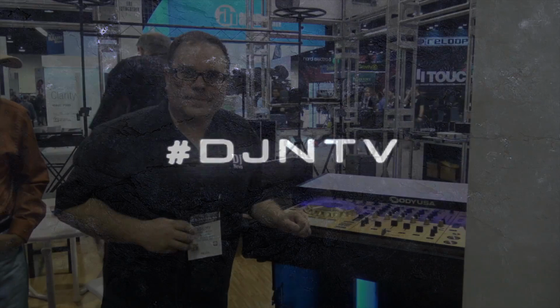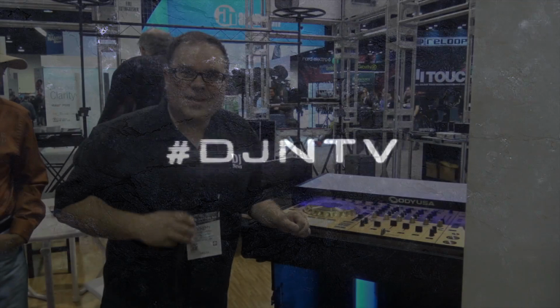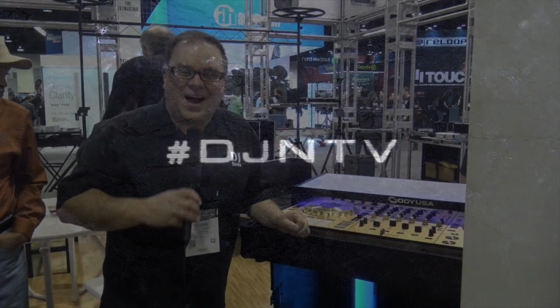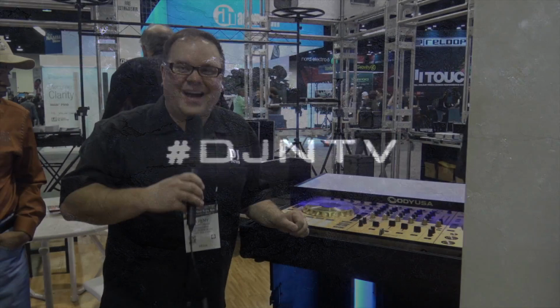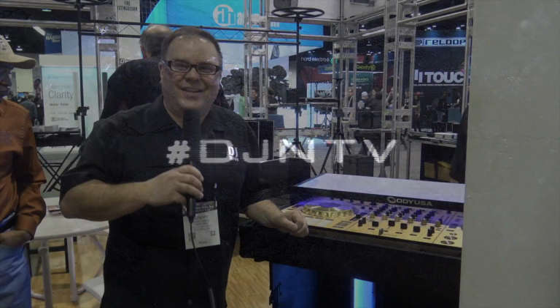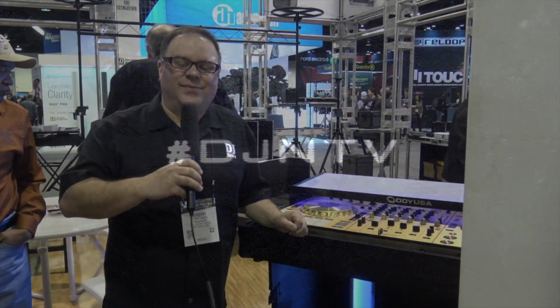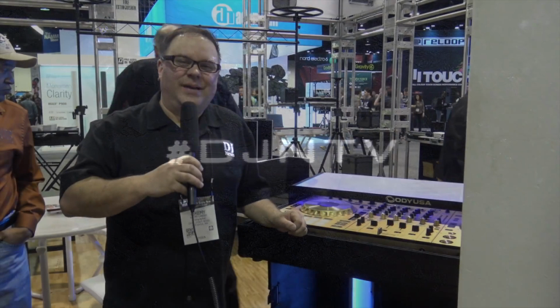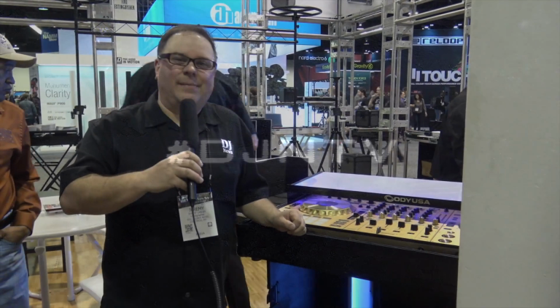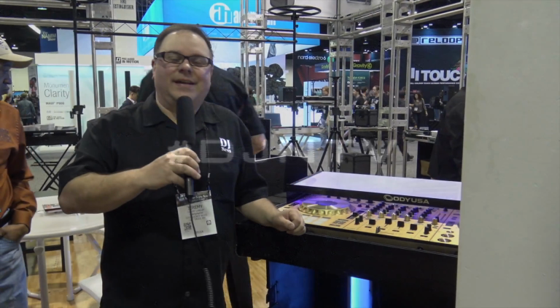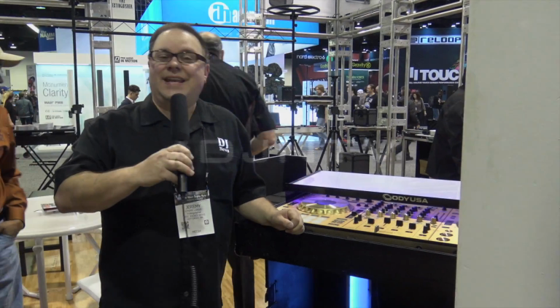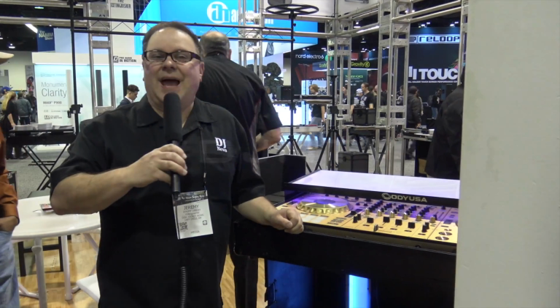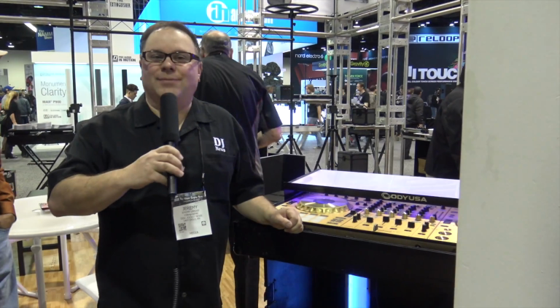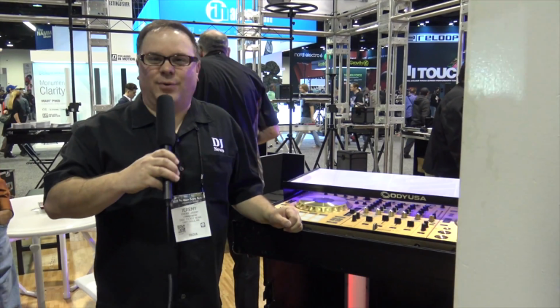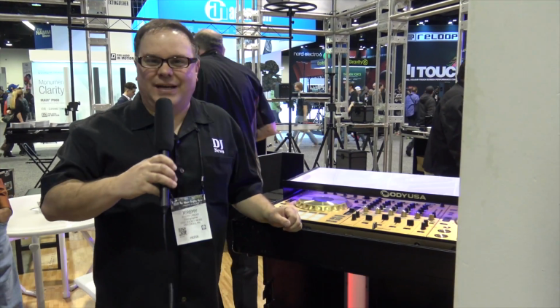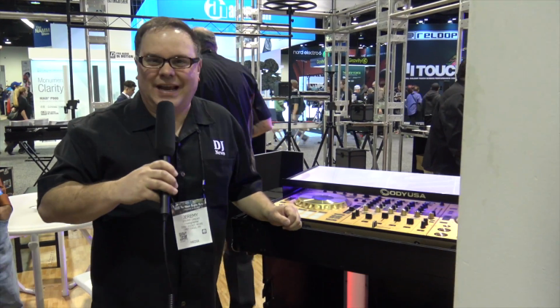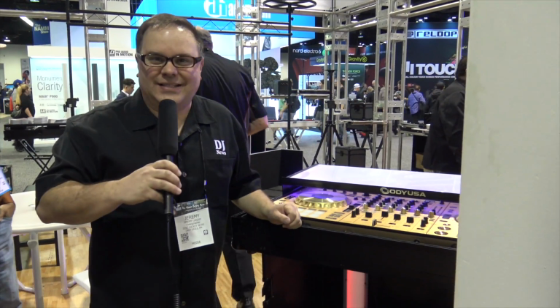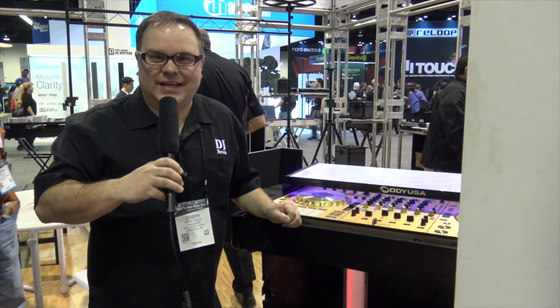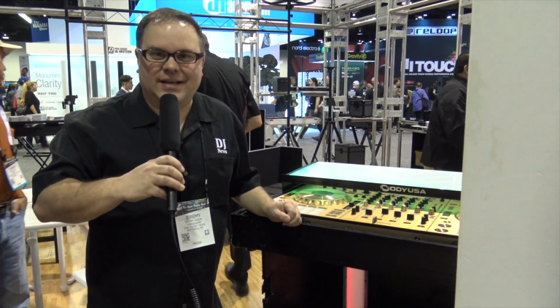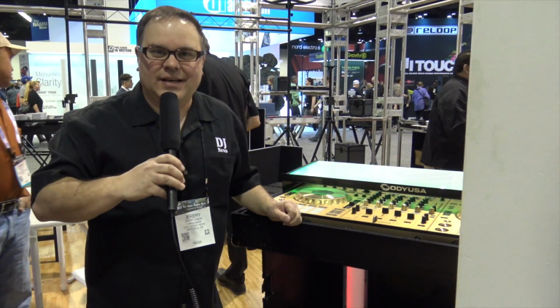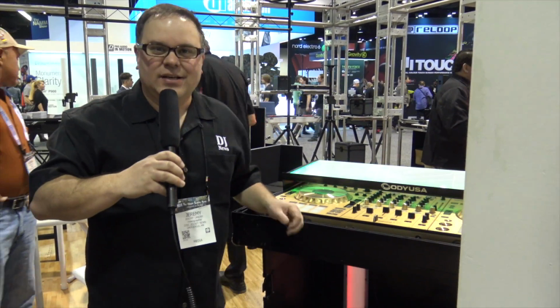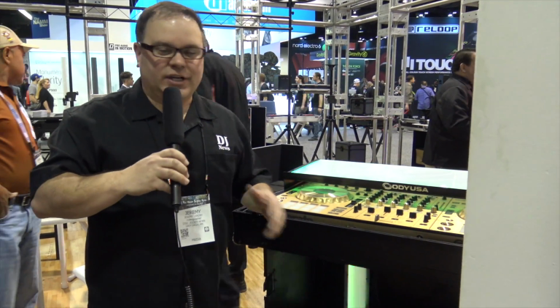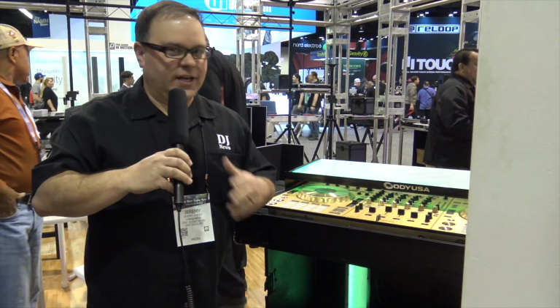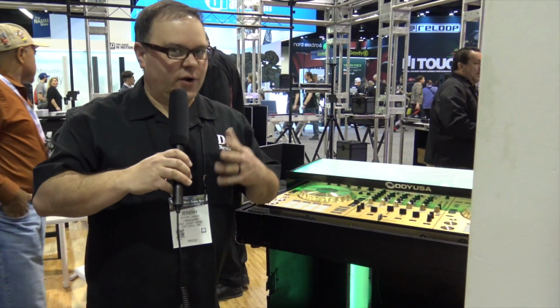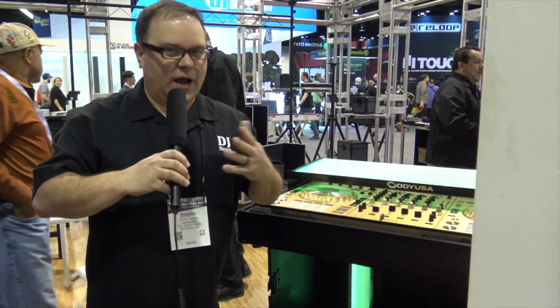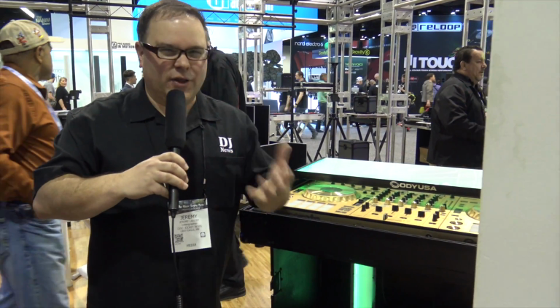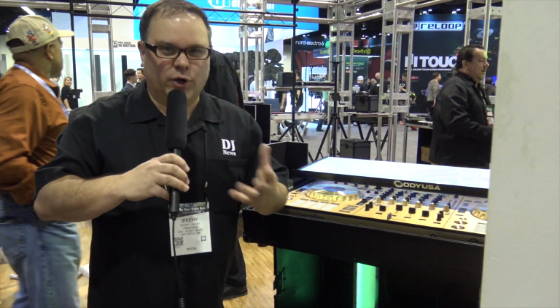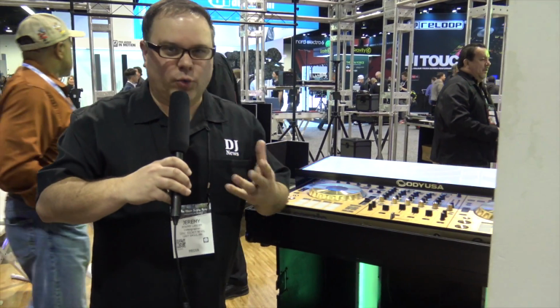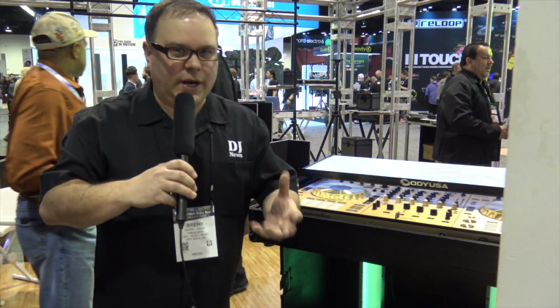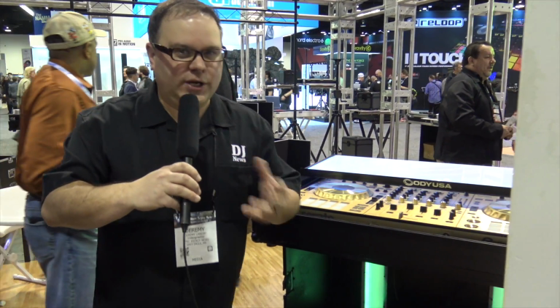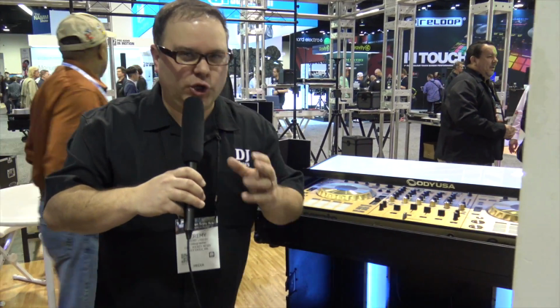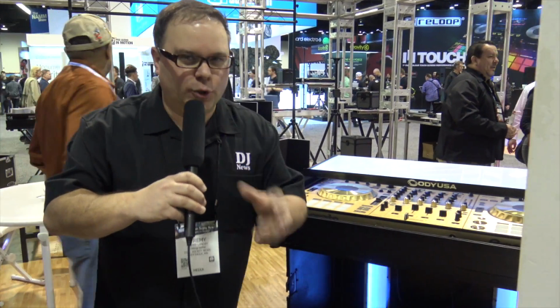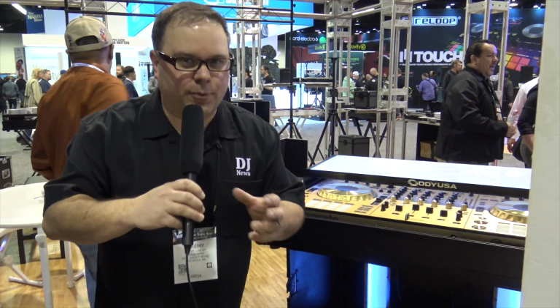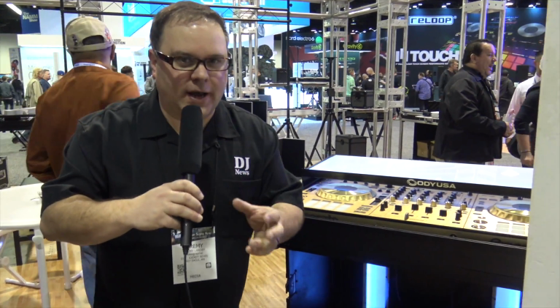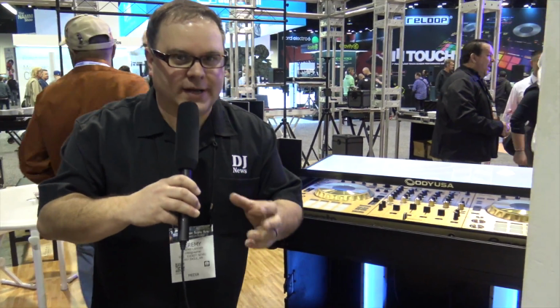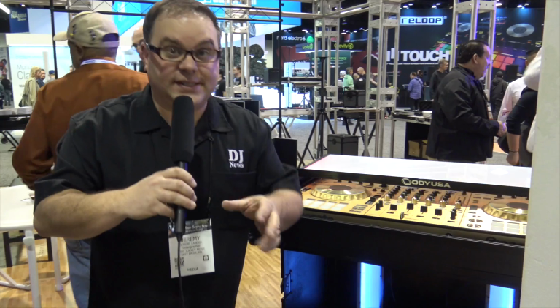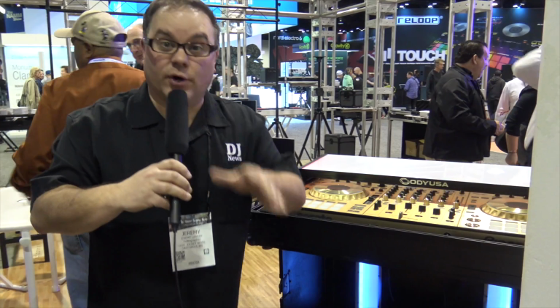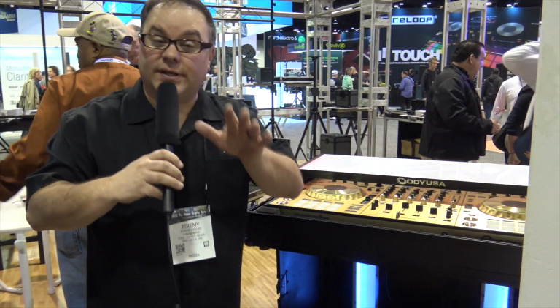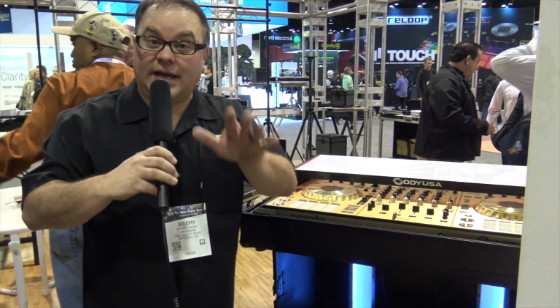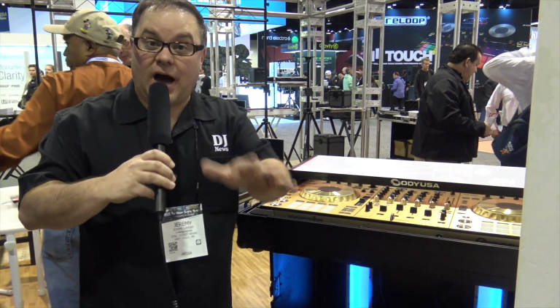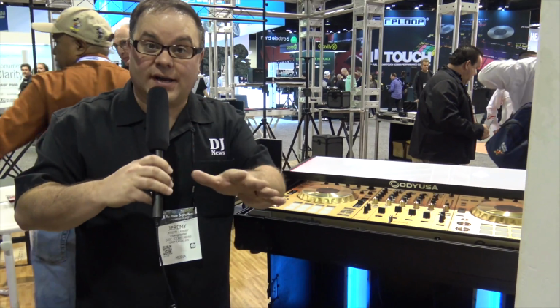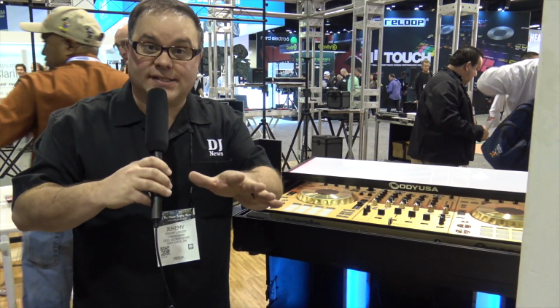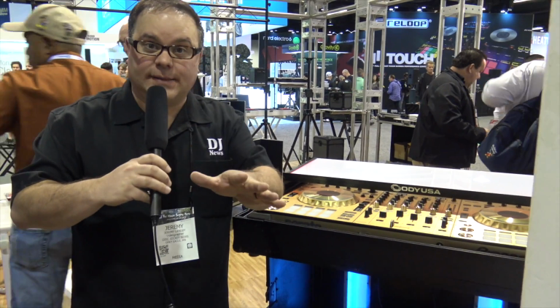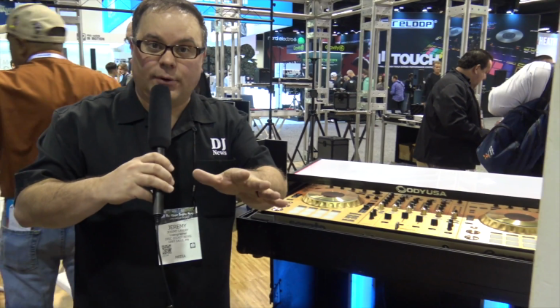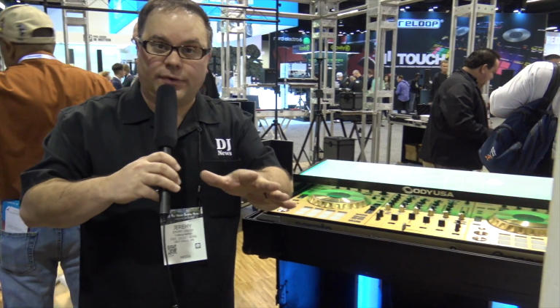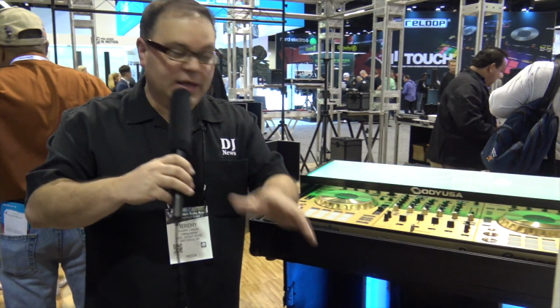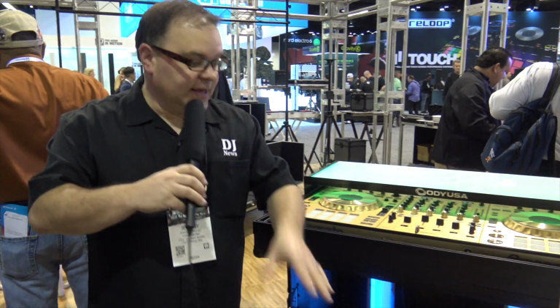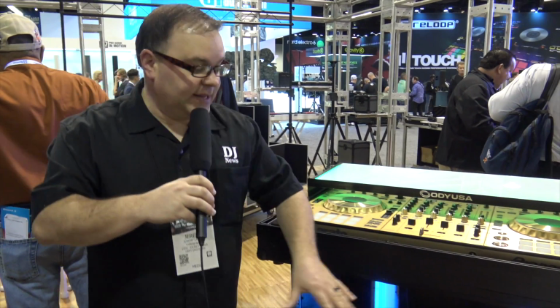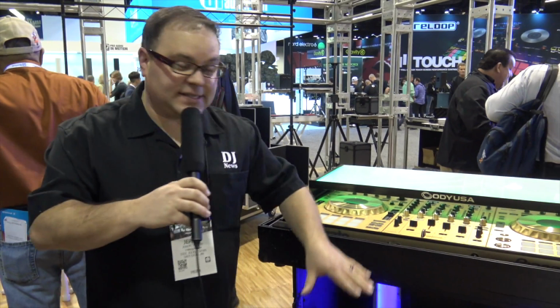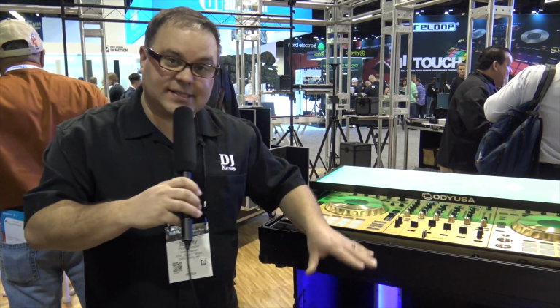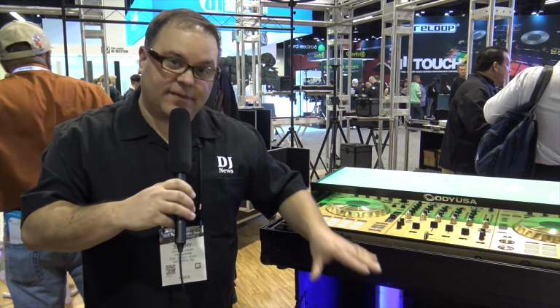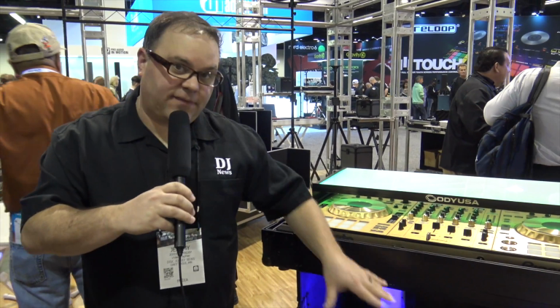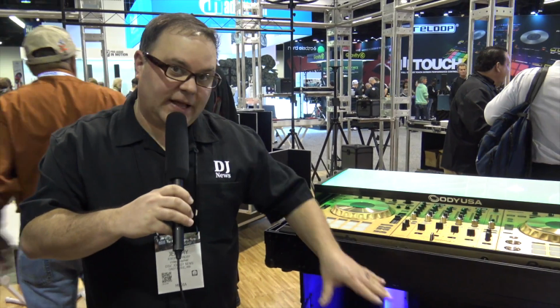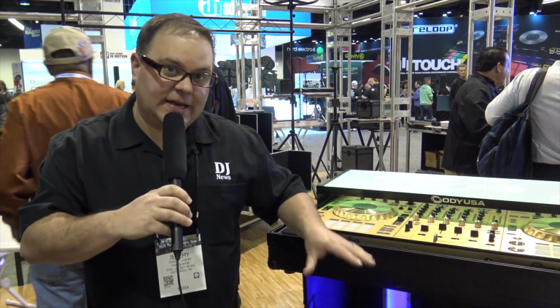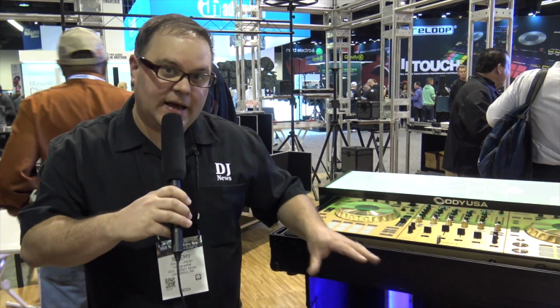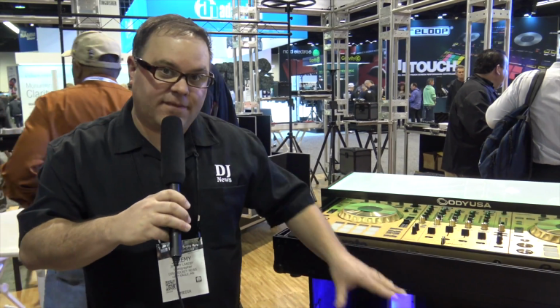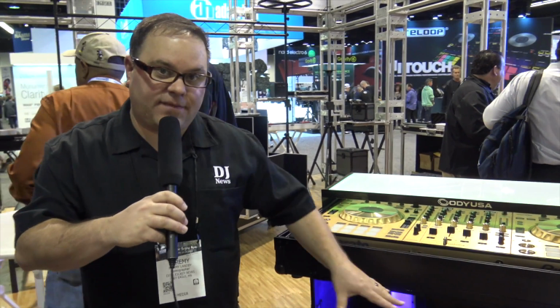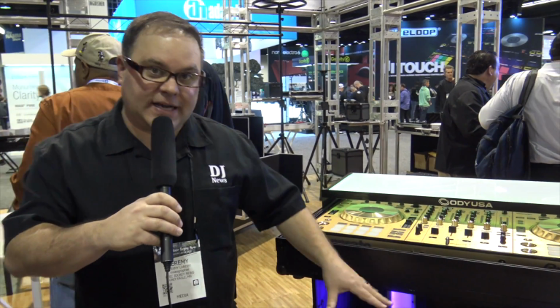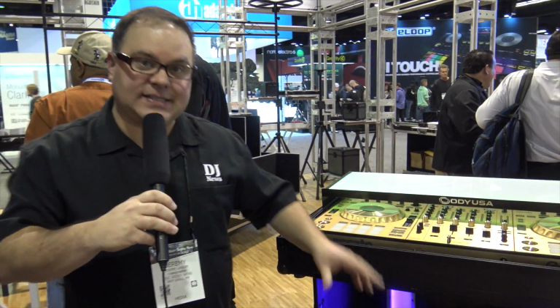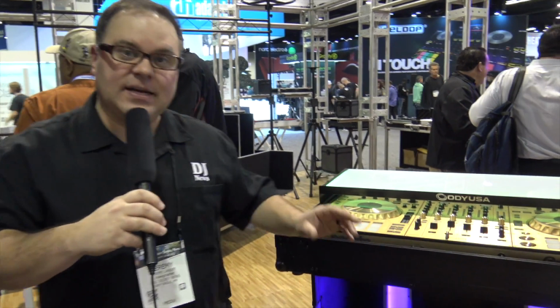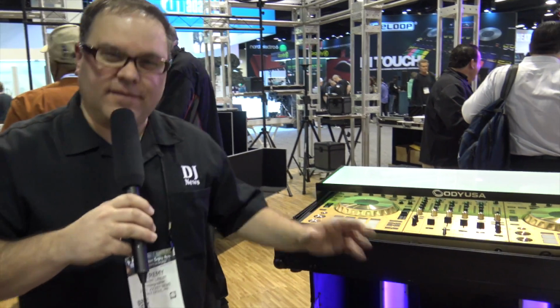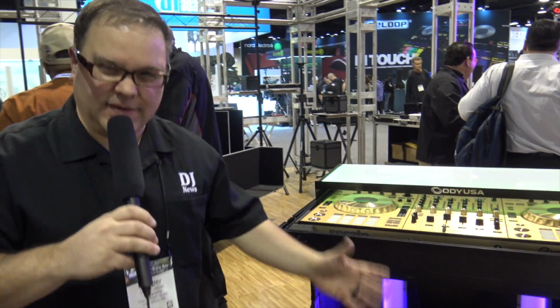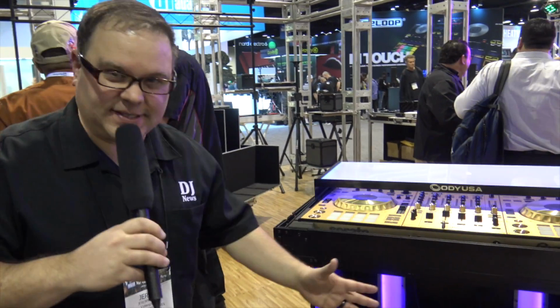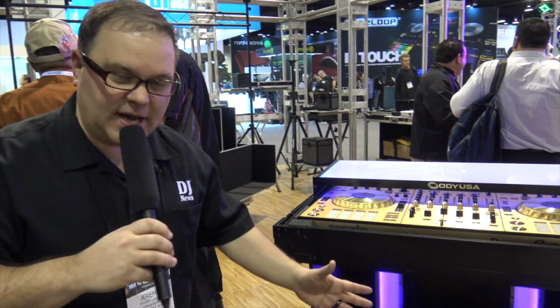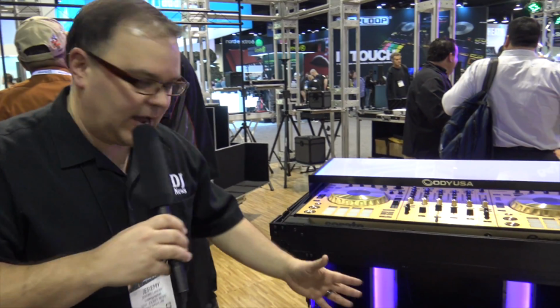Hi, this week I'm at NAMM 2018 checking out all the great new products here at the Odyssey booth. This is the Flight Effects Facade.